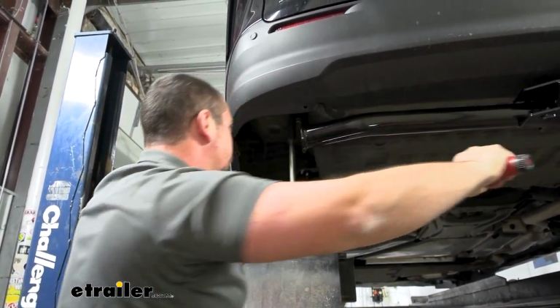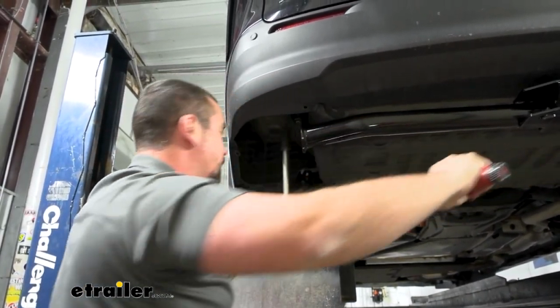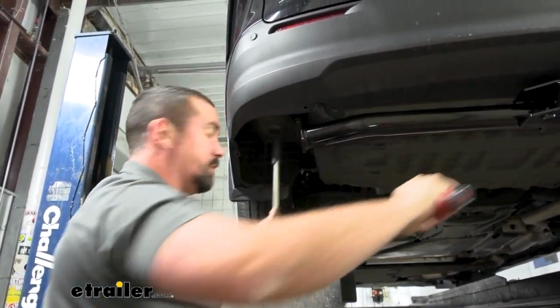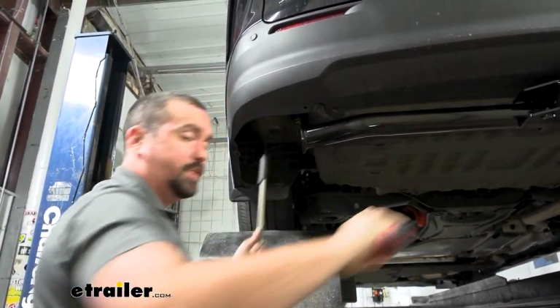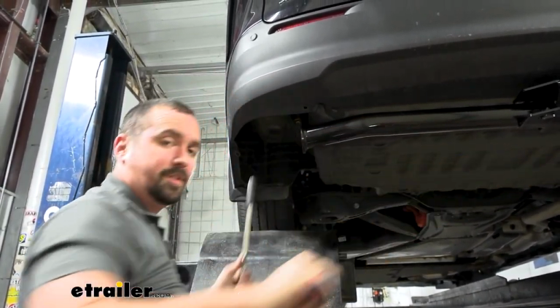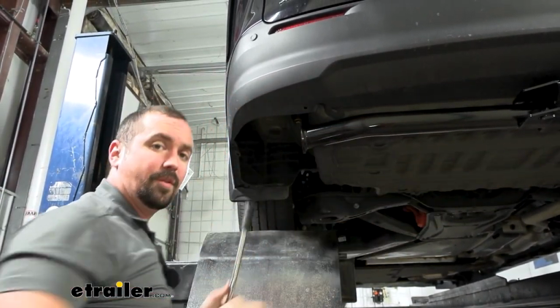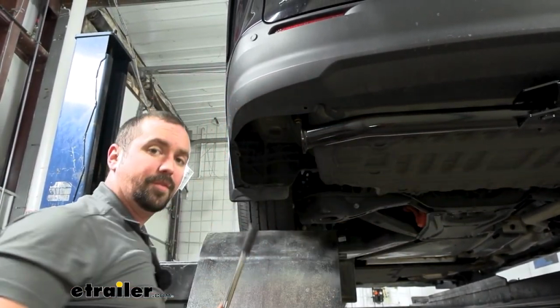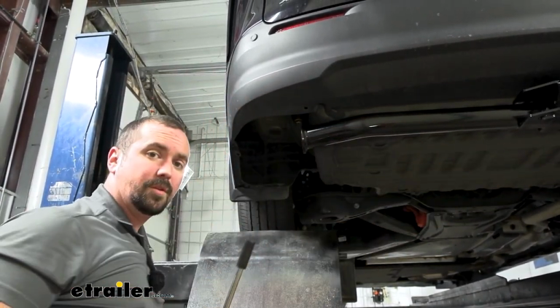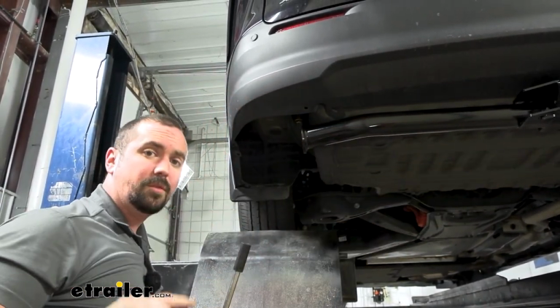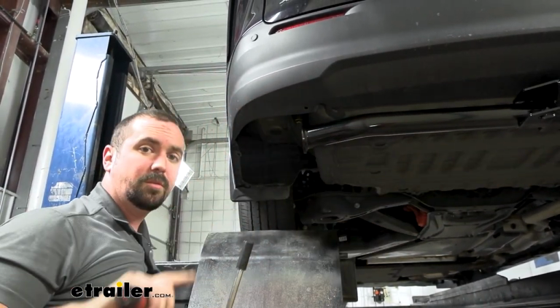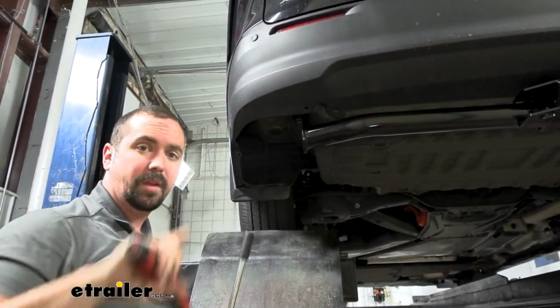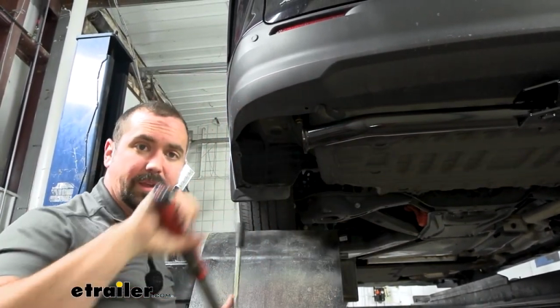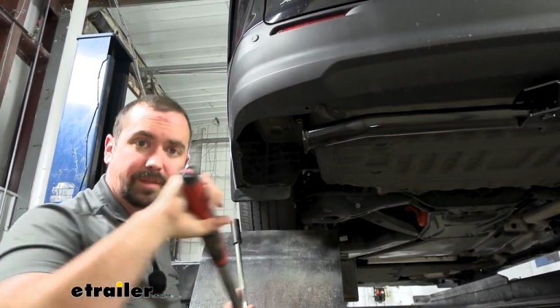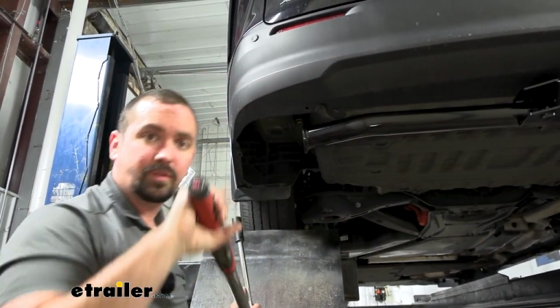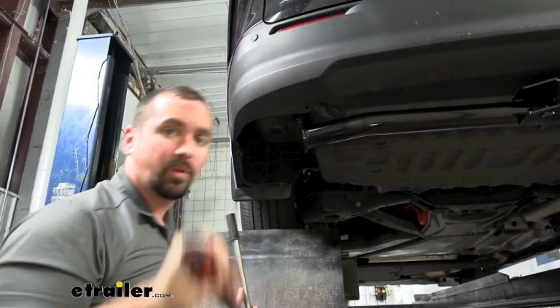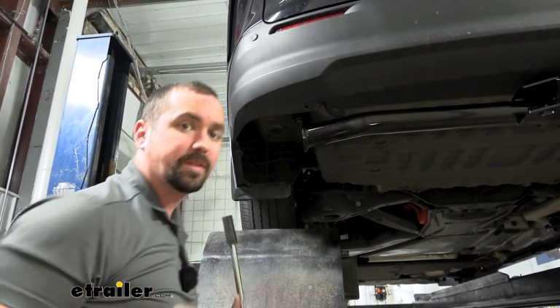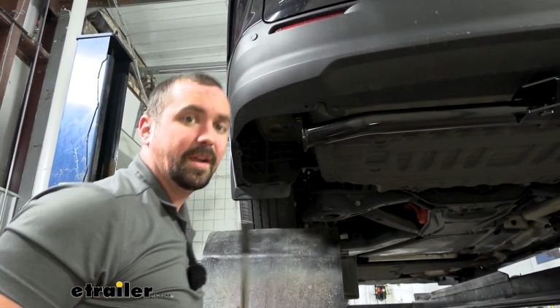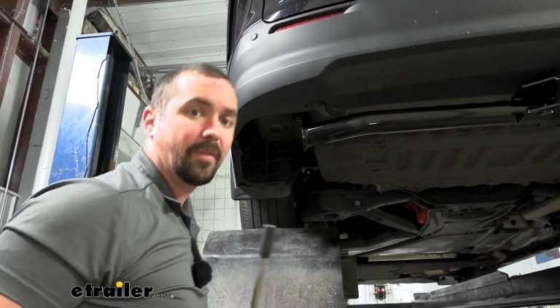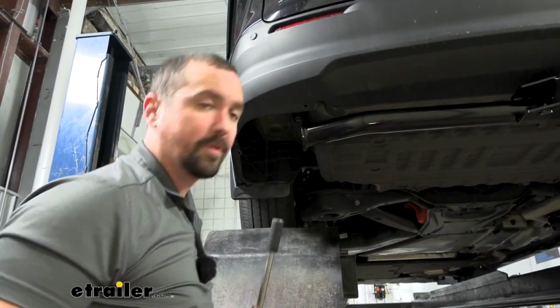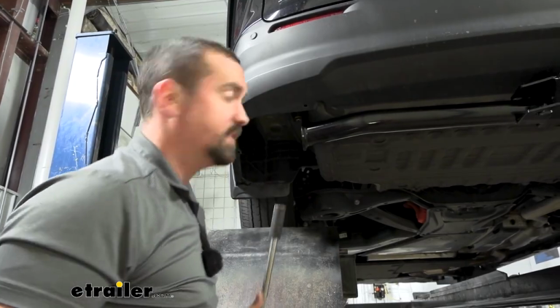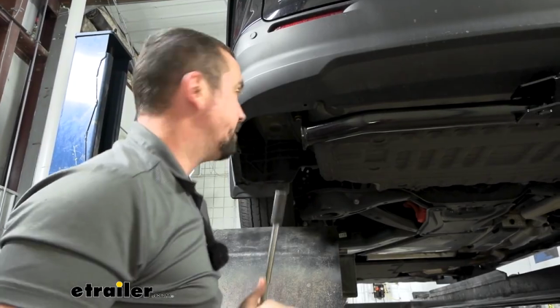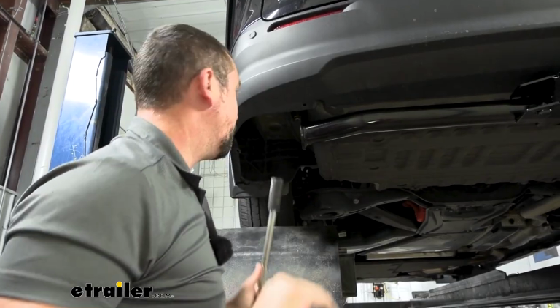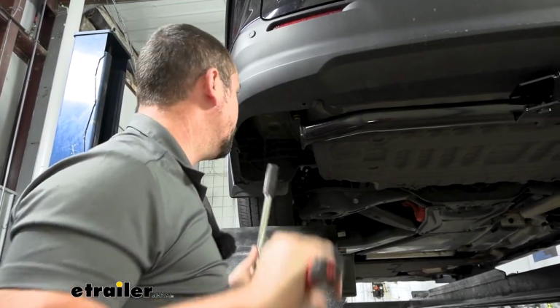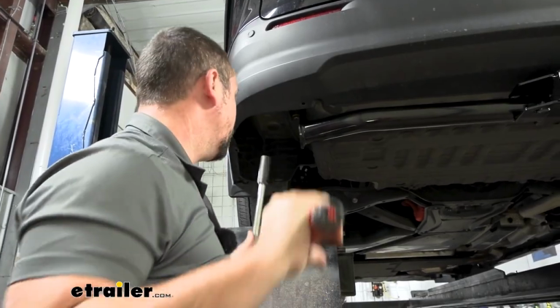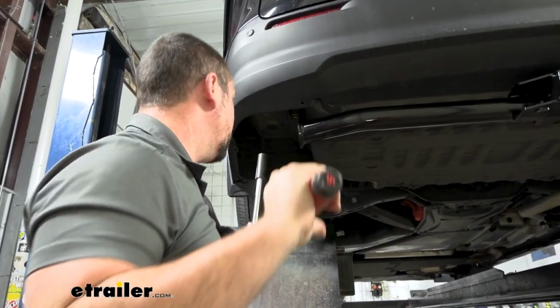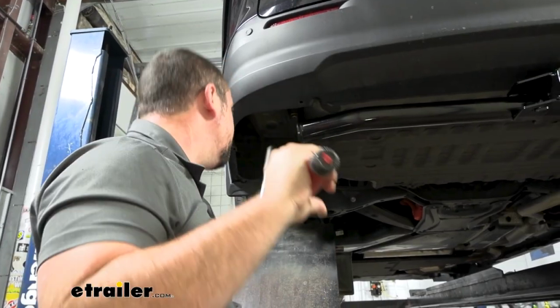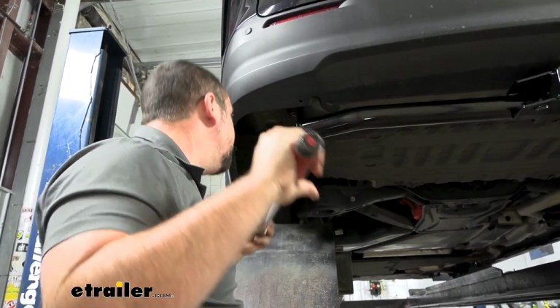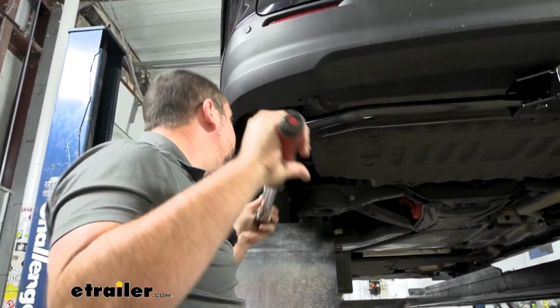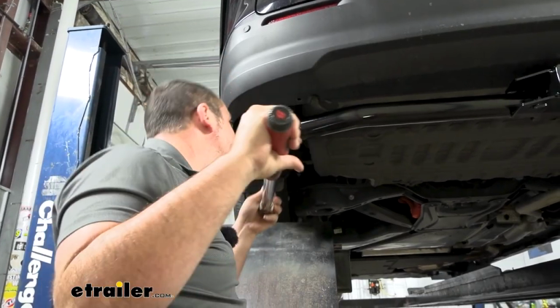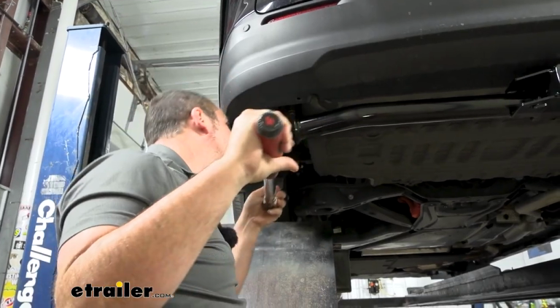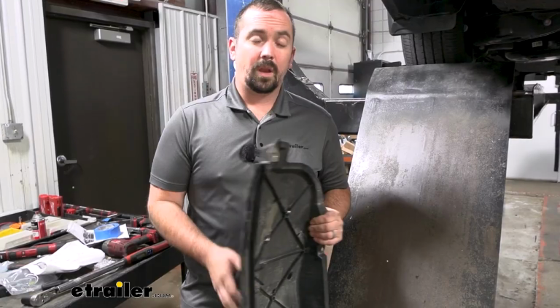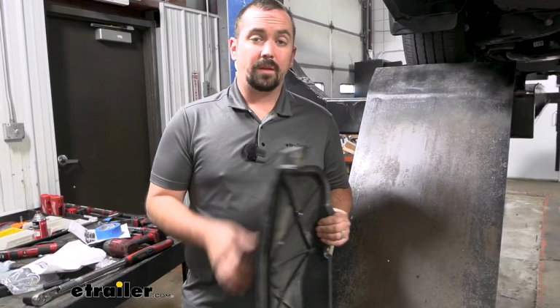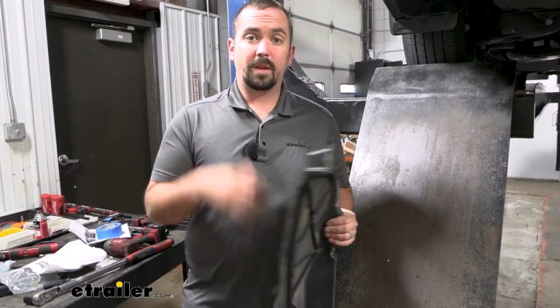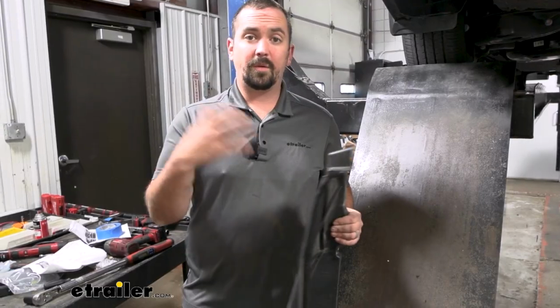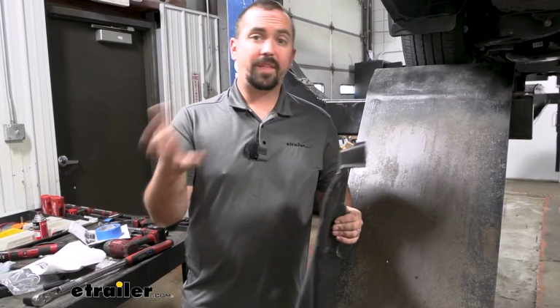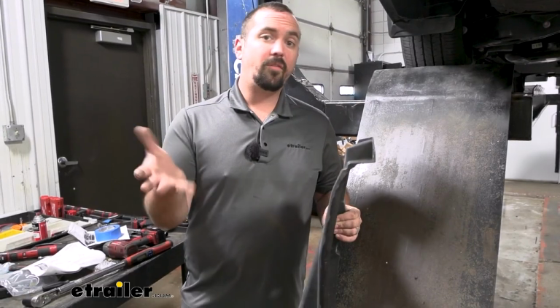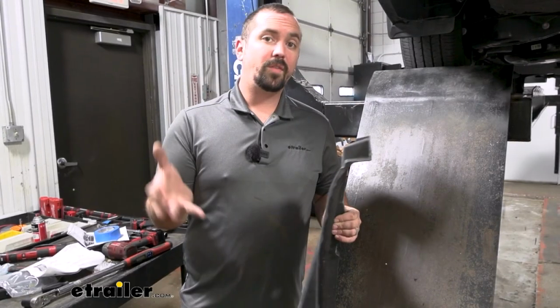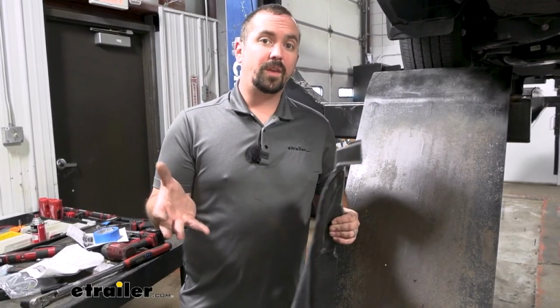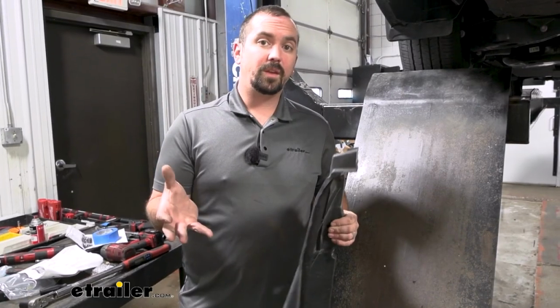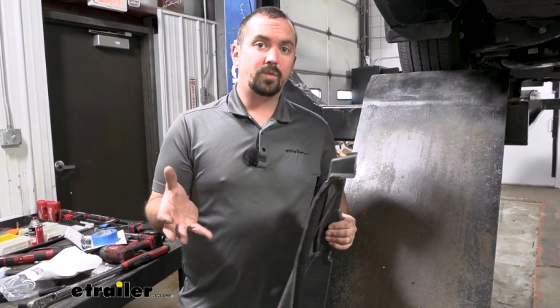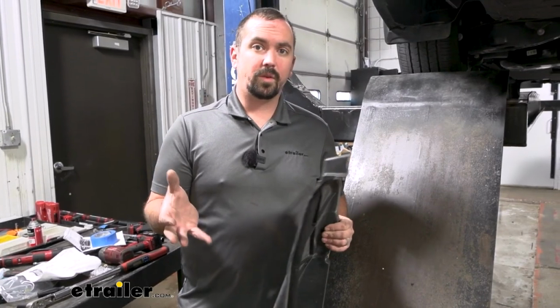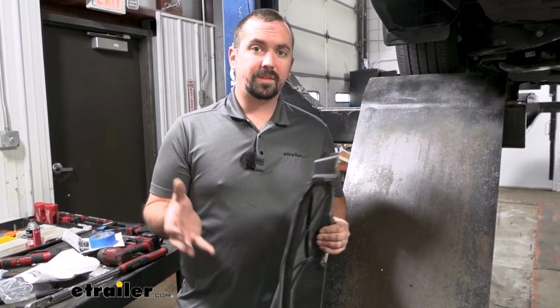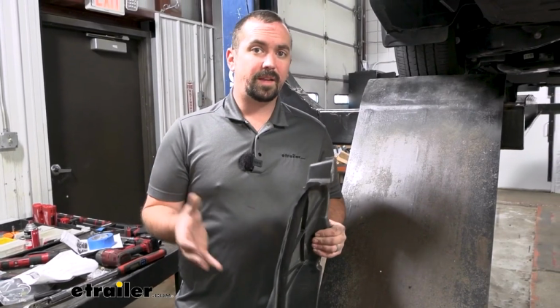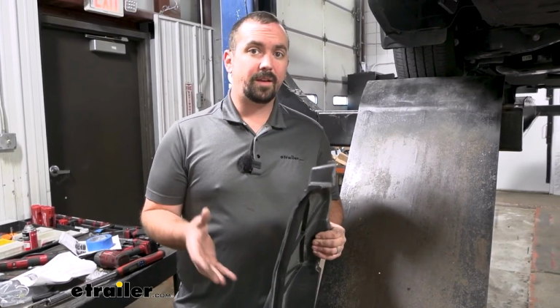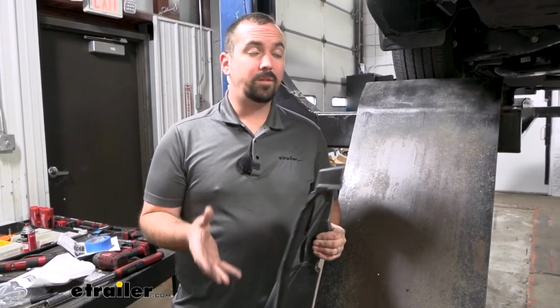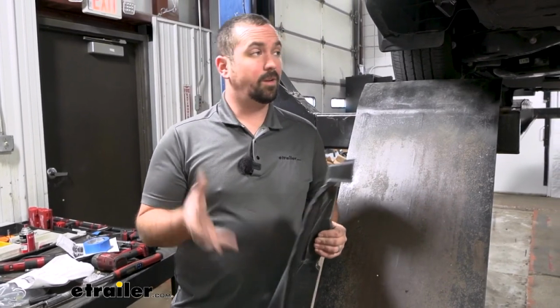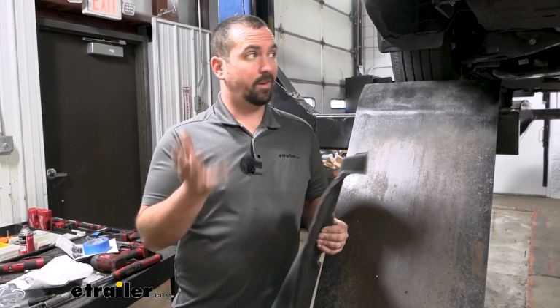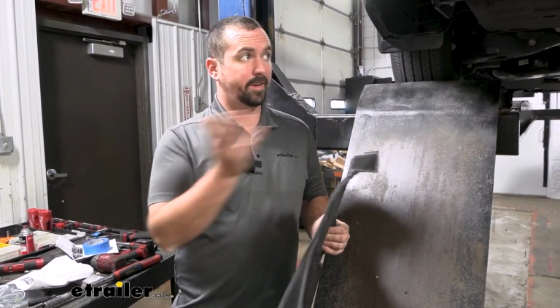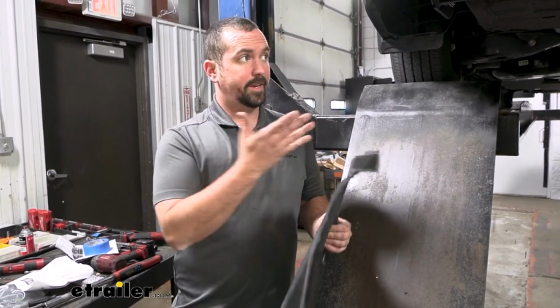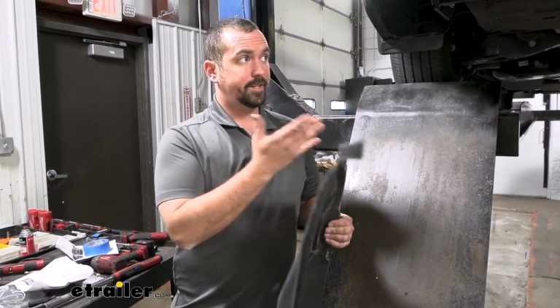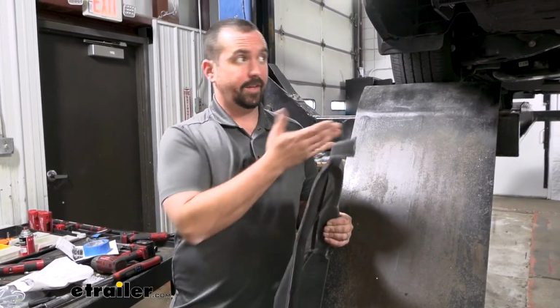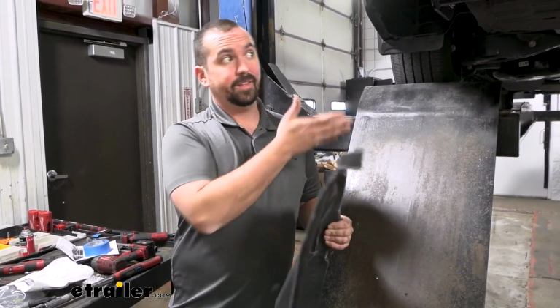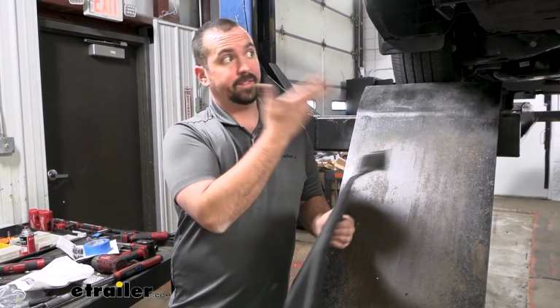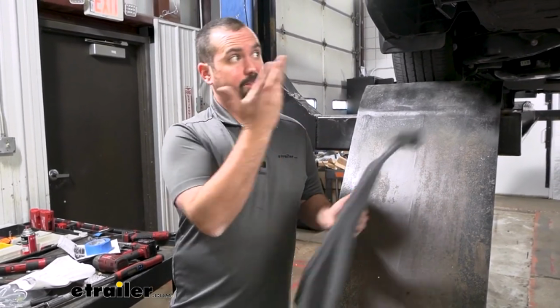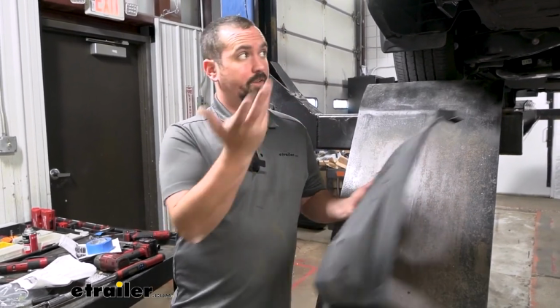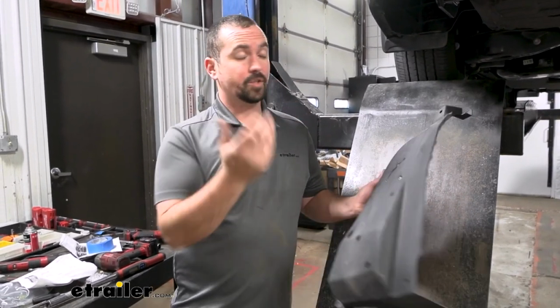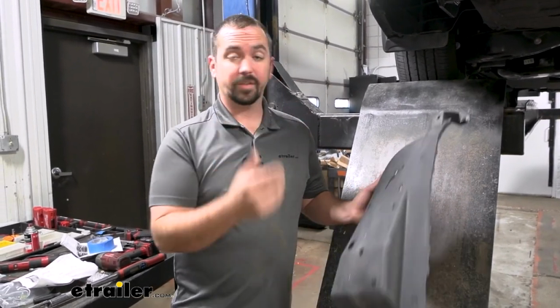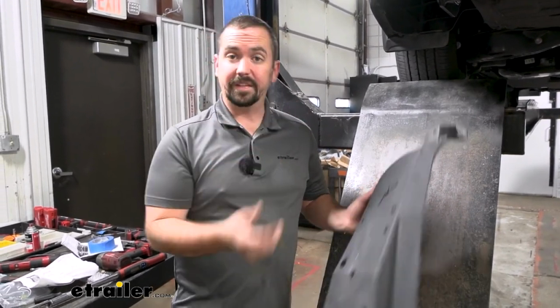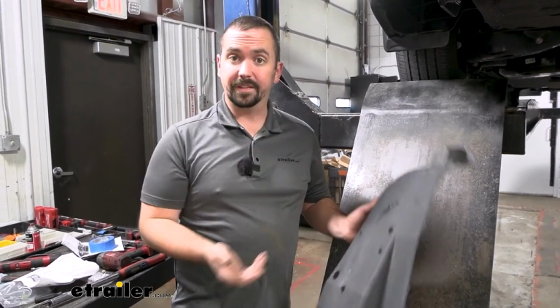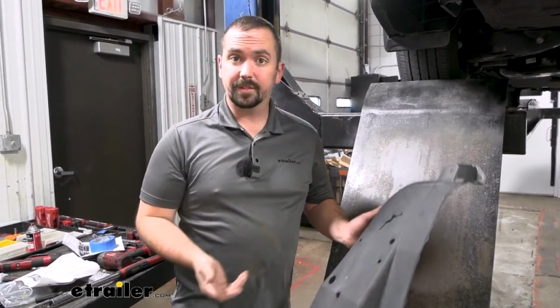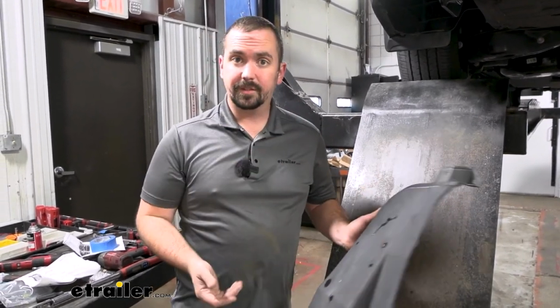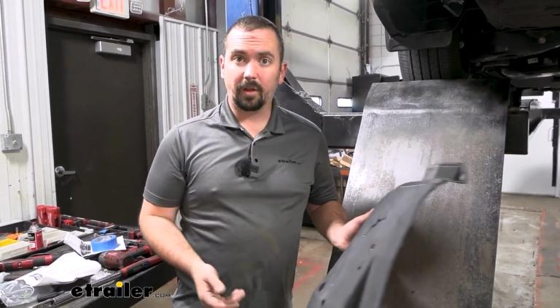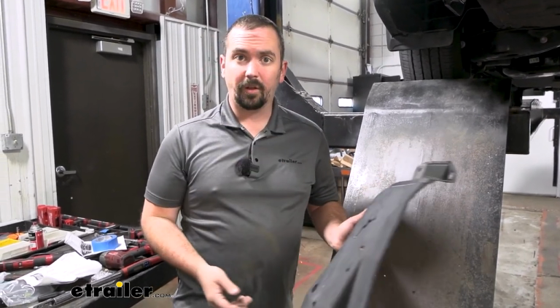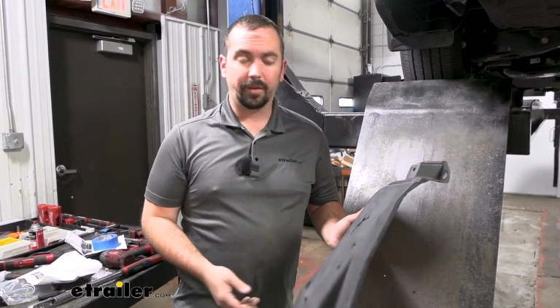We'll go through and torque down the rest of the hardware. With everything torqued down, our hitch is officially installed.